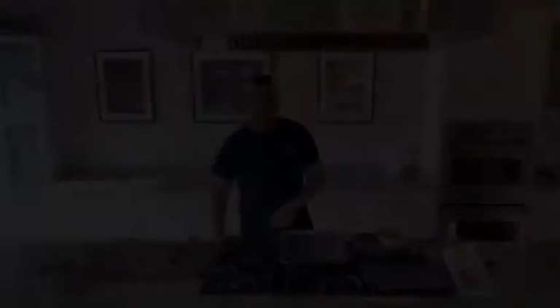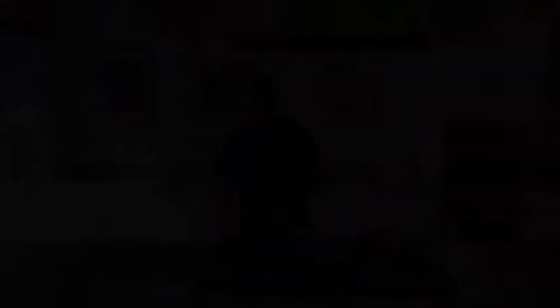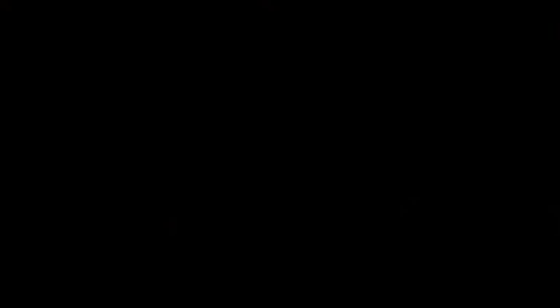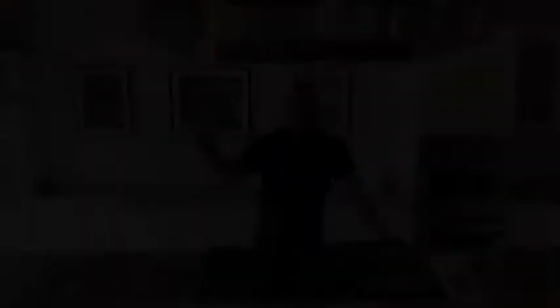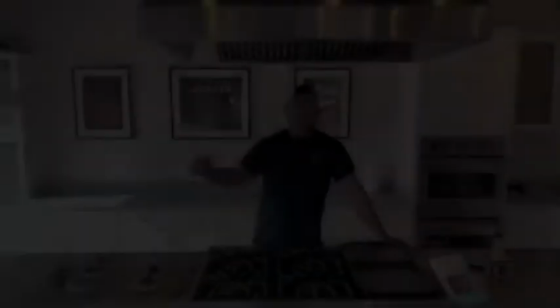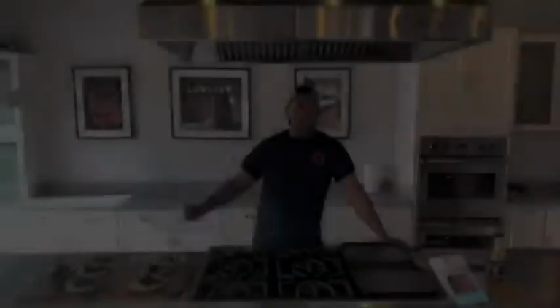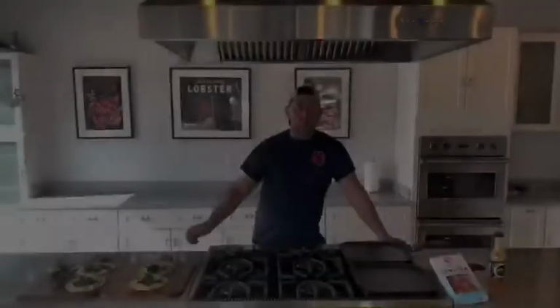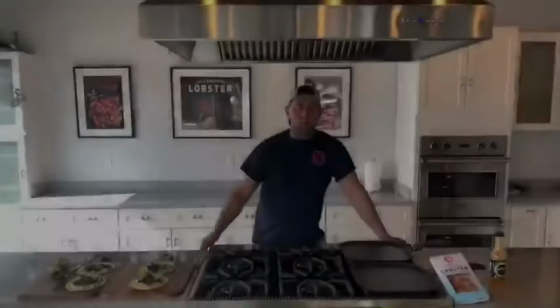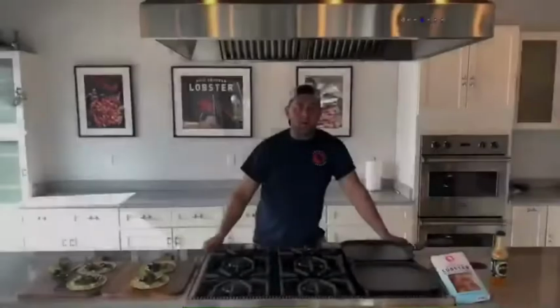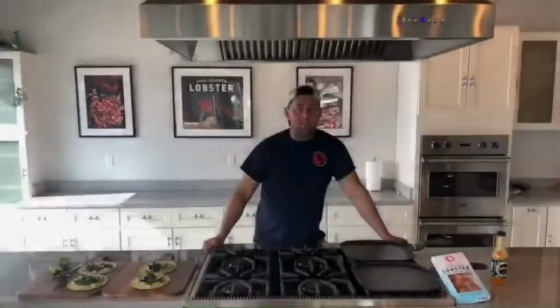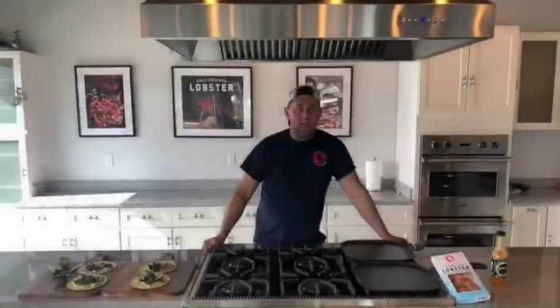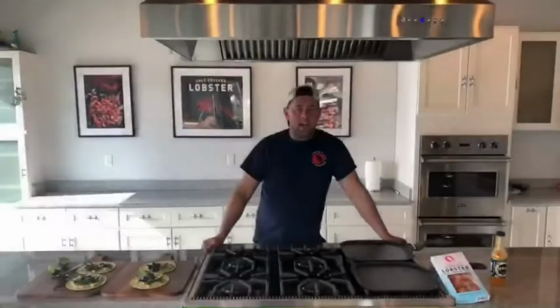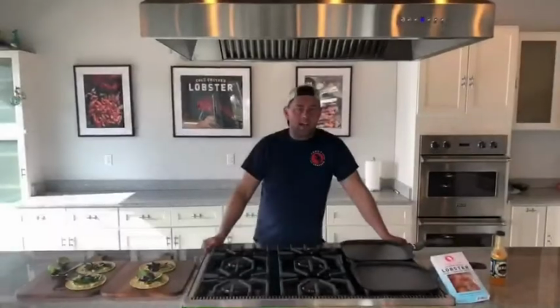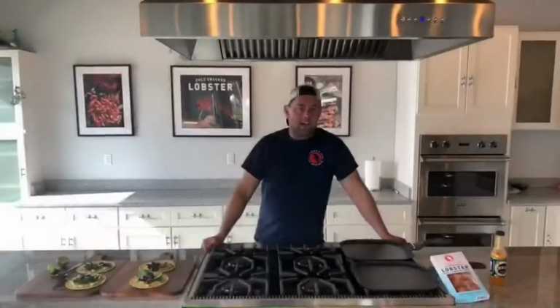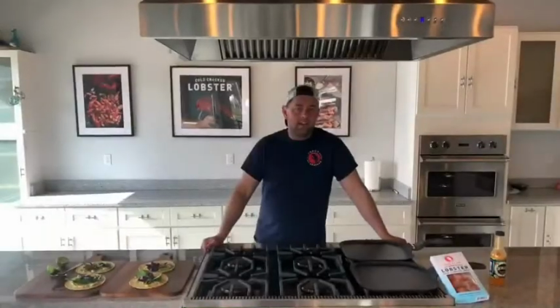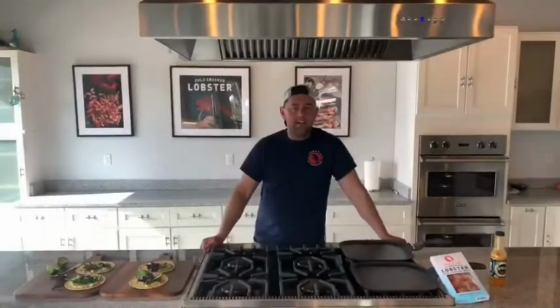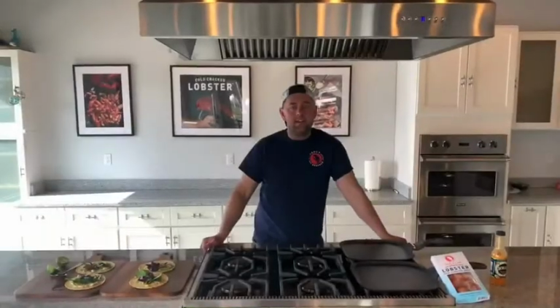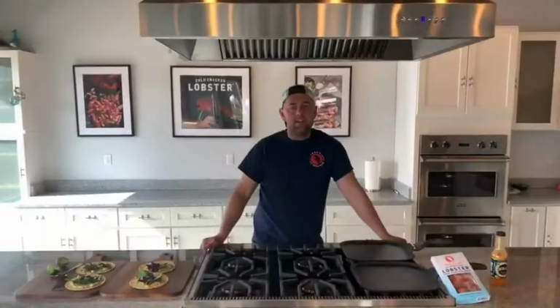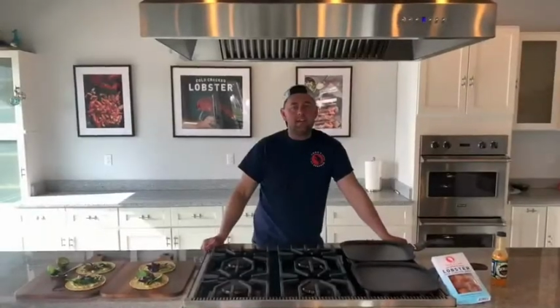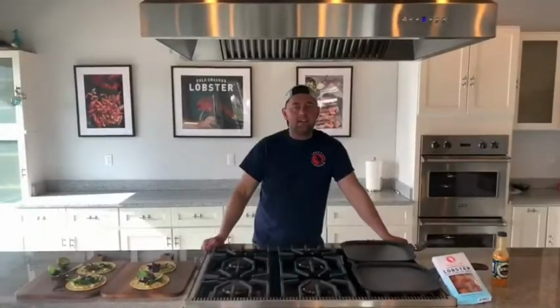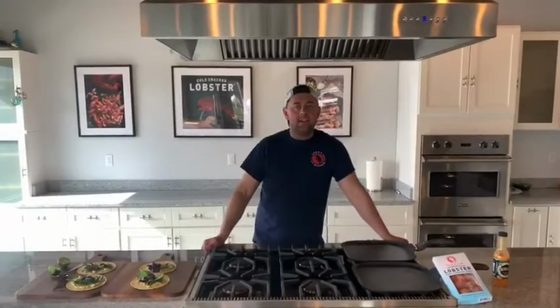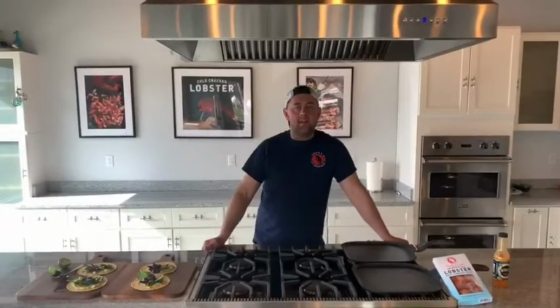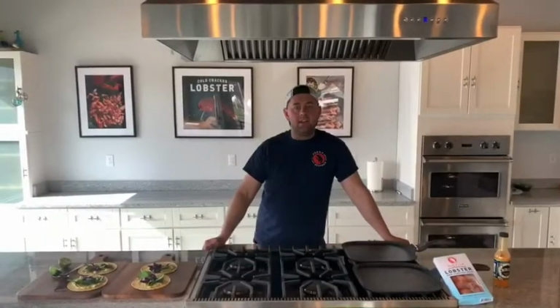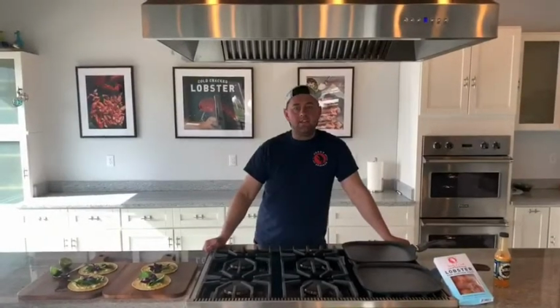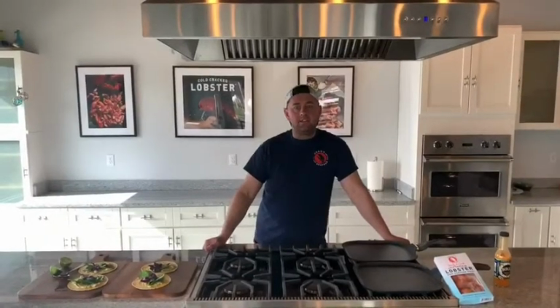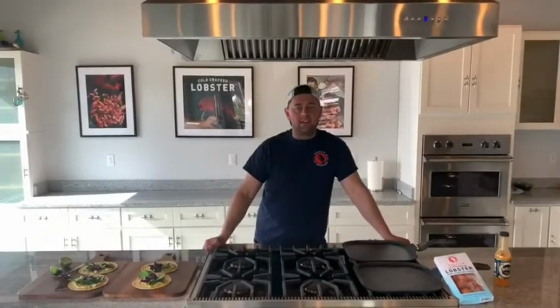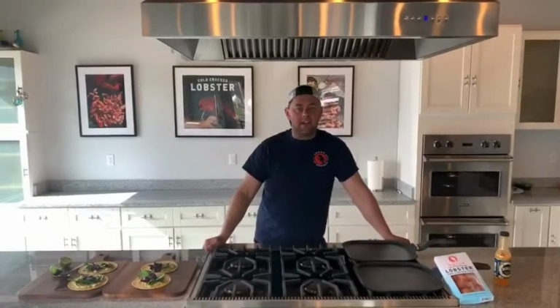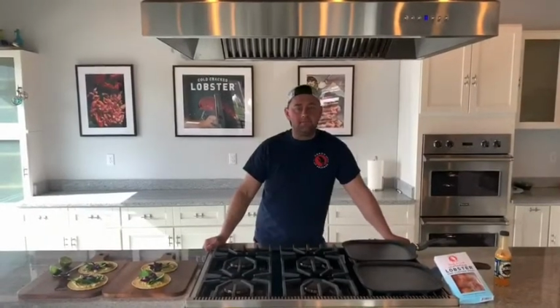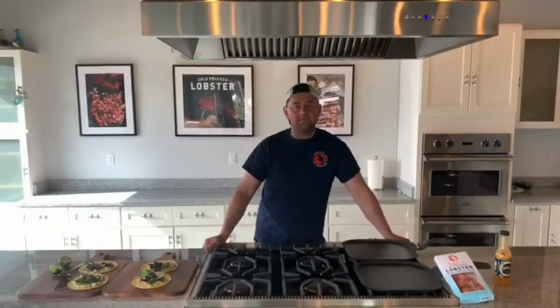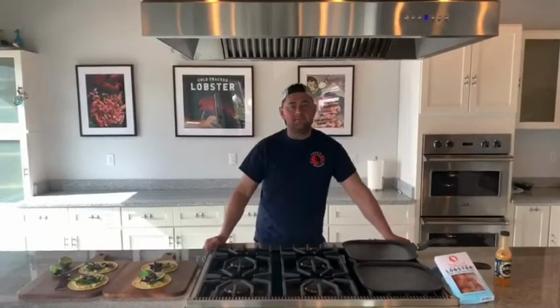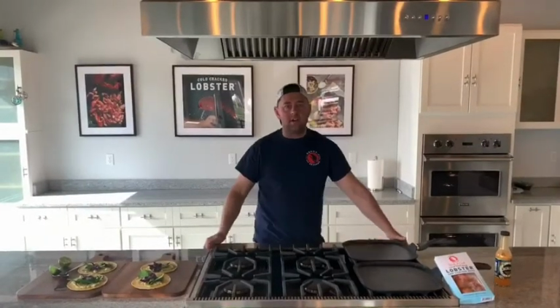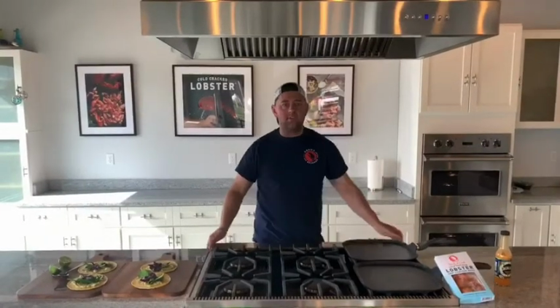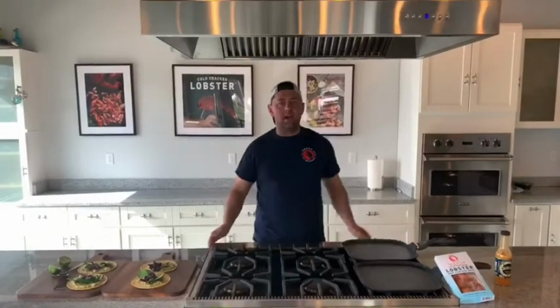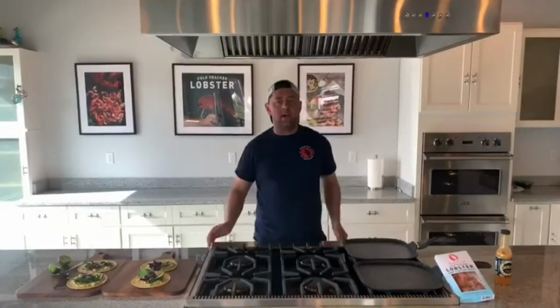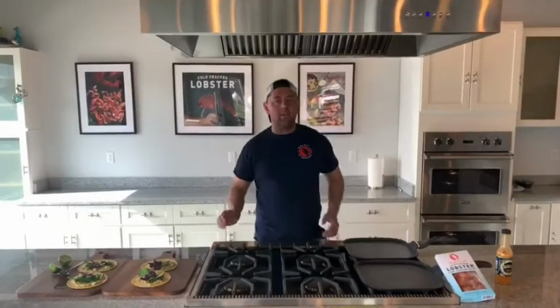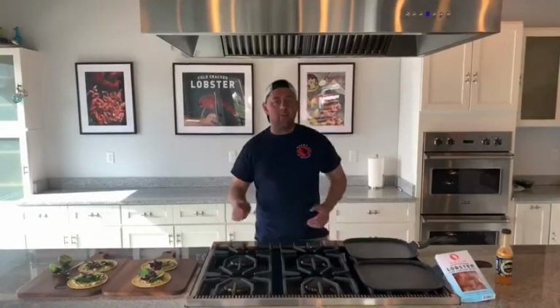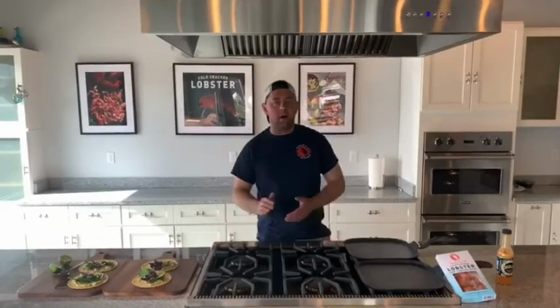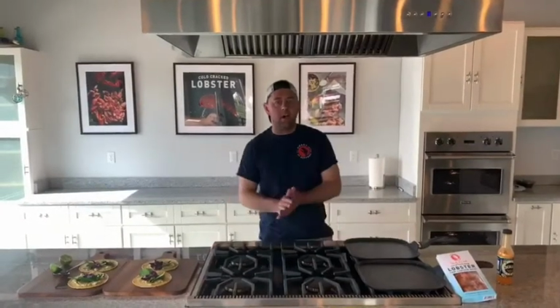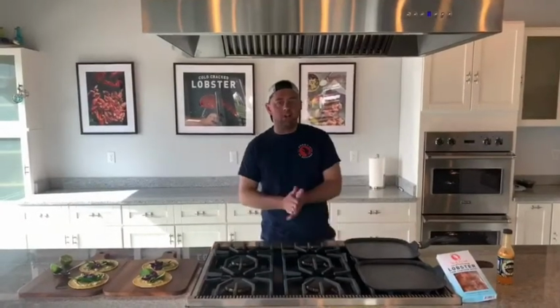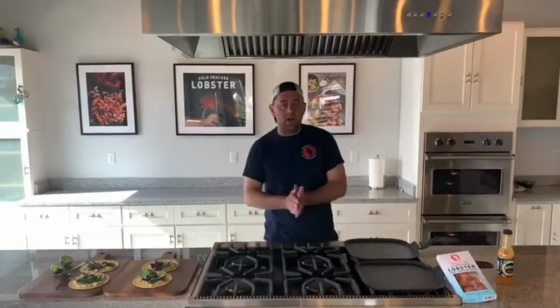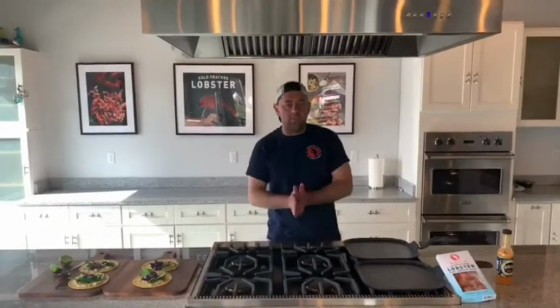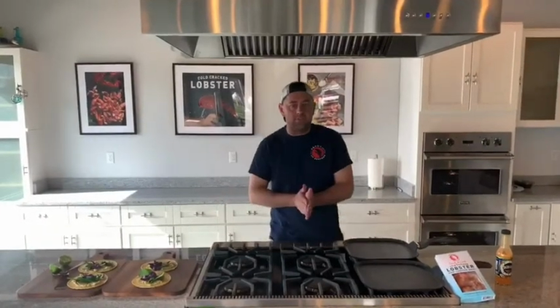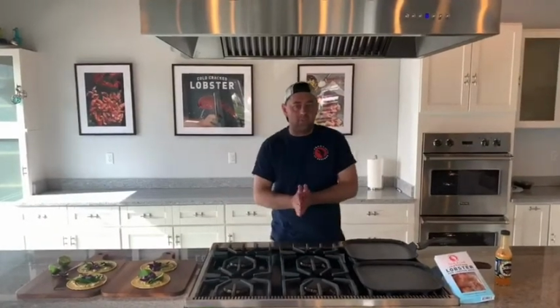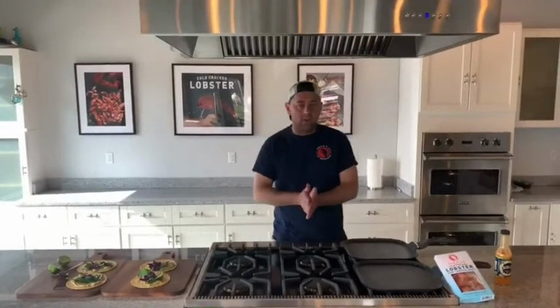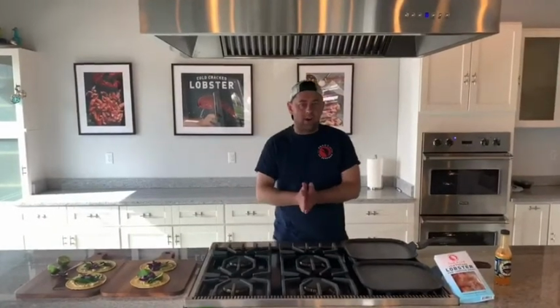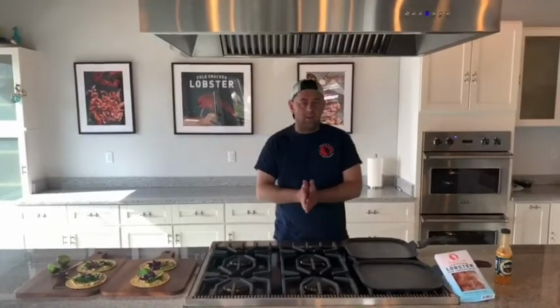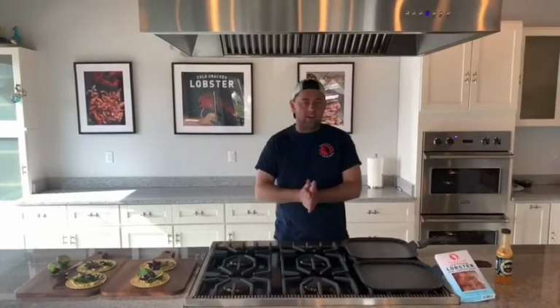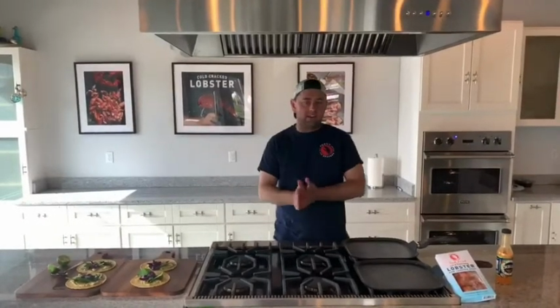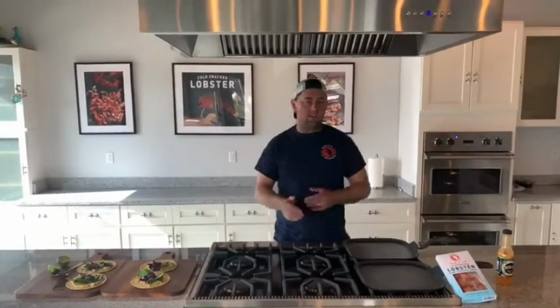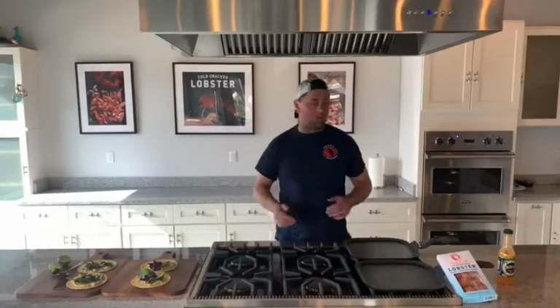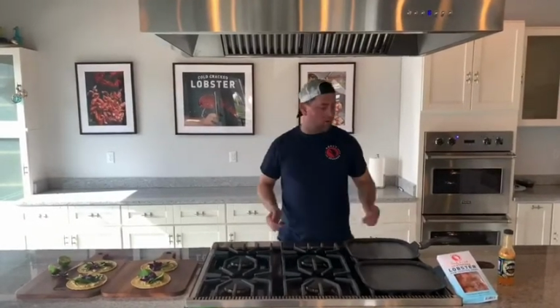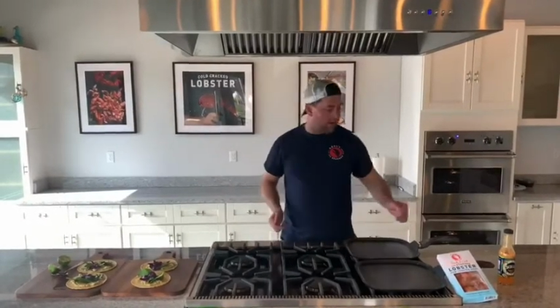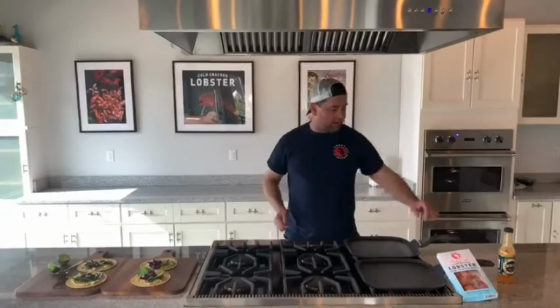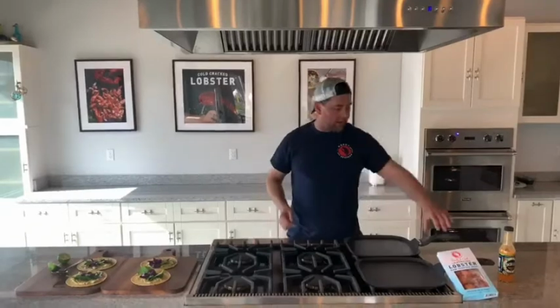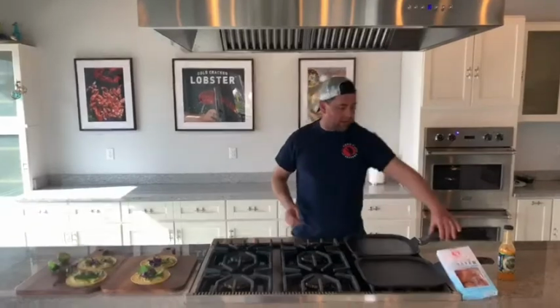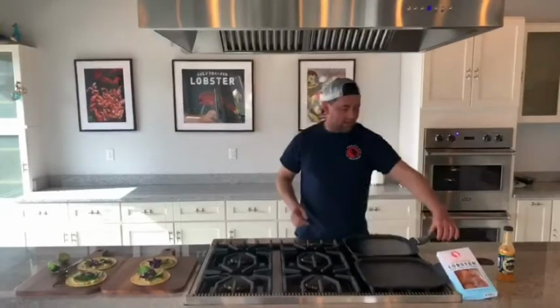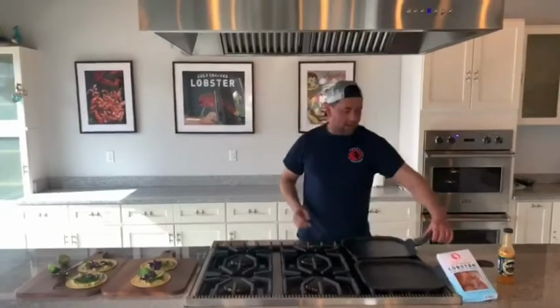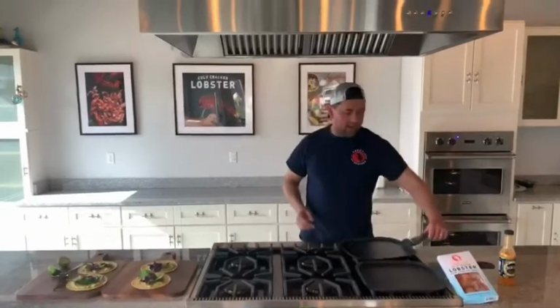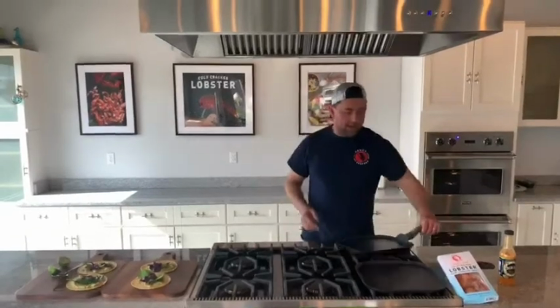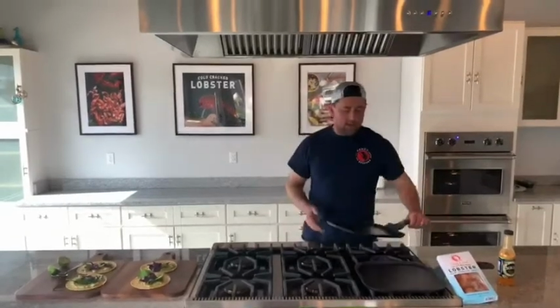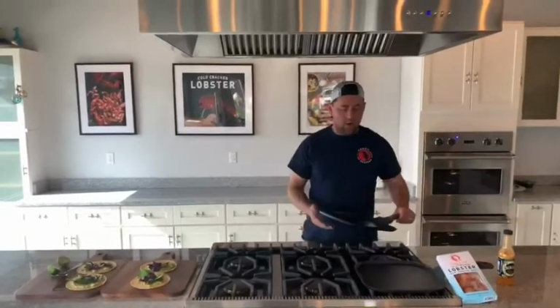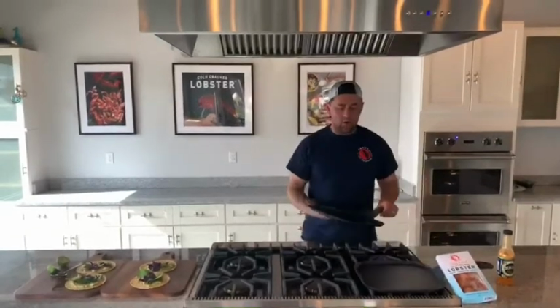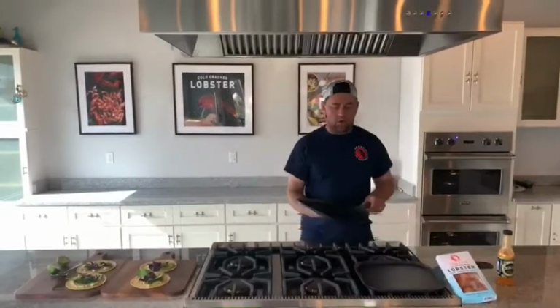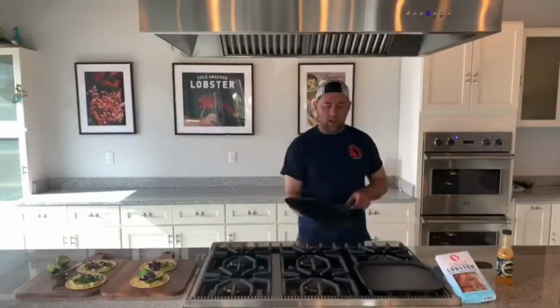All right everybody, welcome back. 10 minutes is up — enough time to polish off a few margaritas — and we're ready to take that cold cracked lobster out.